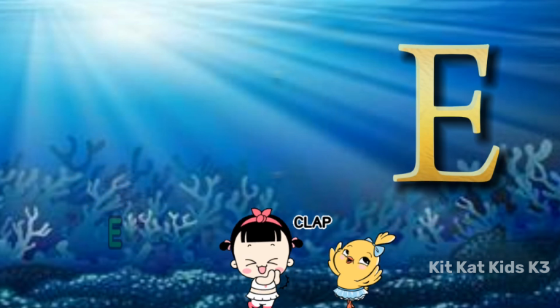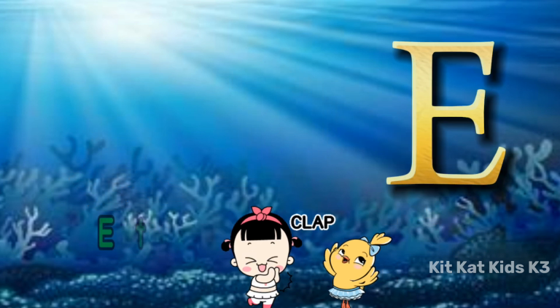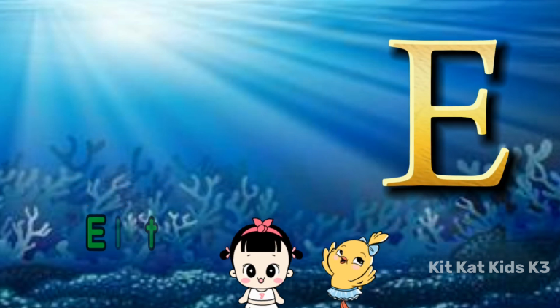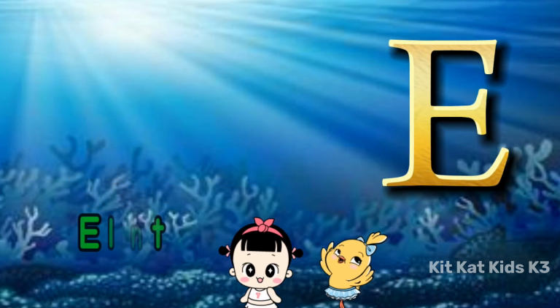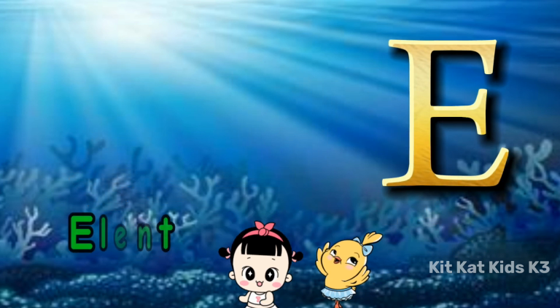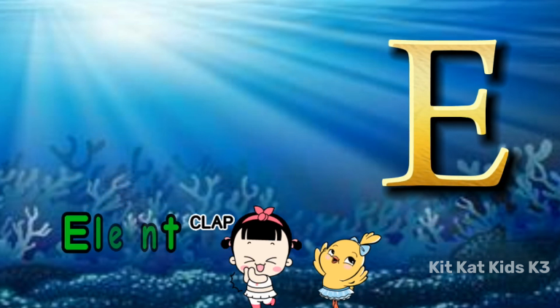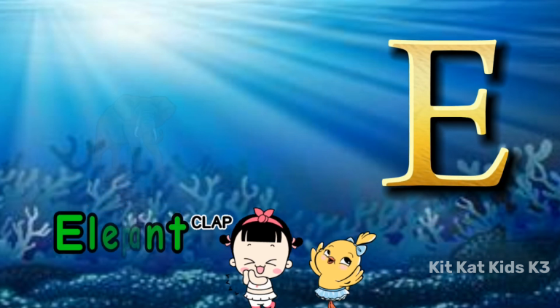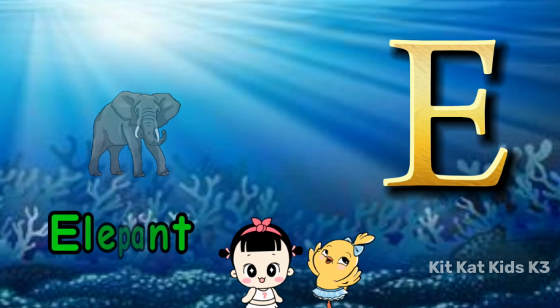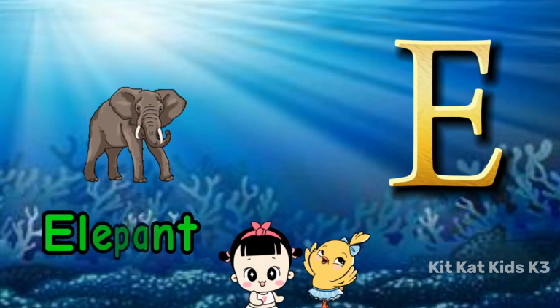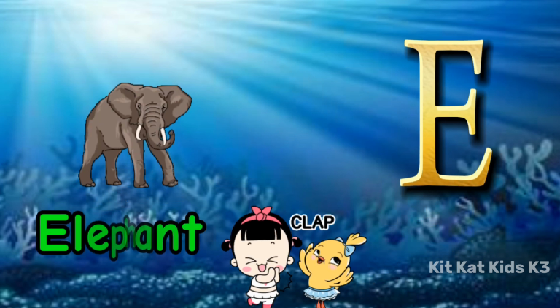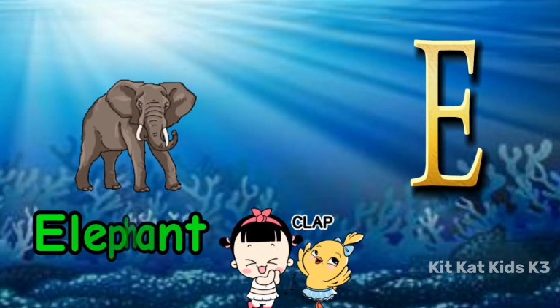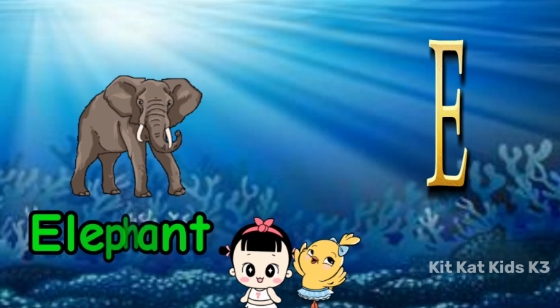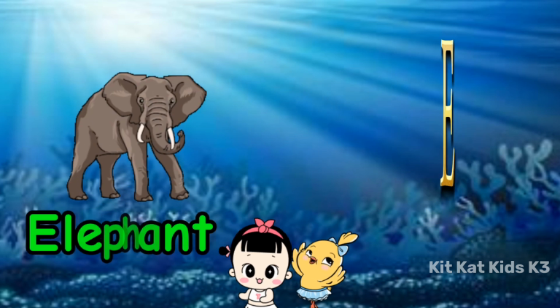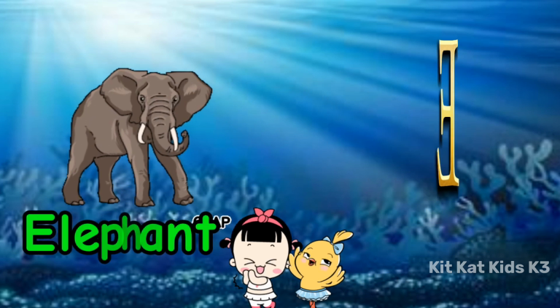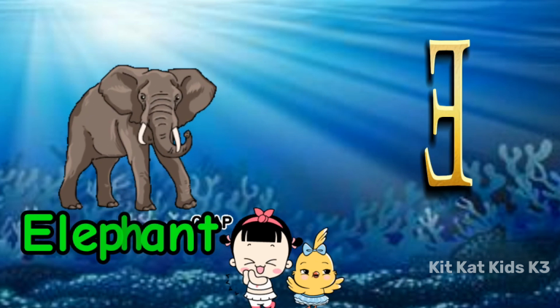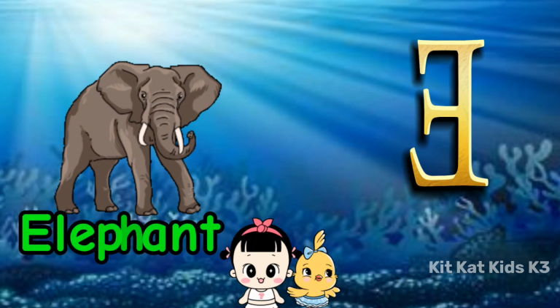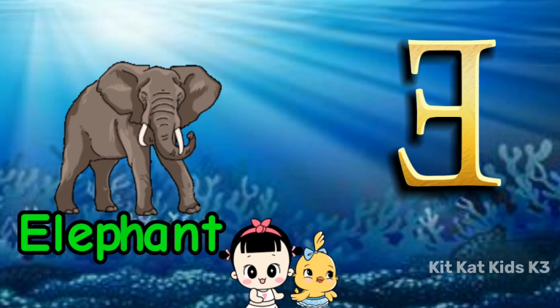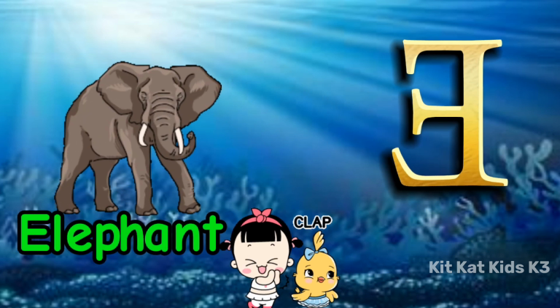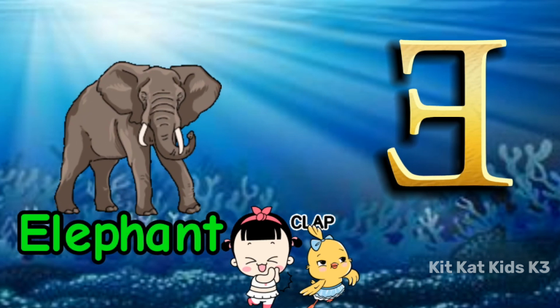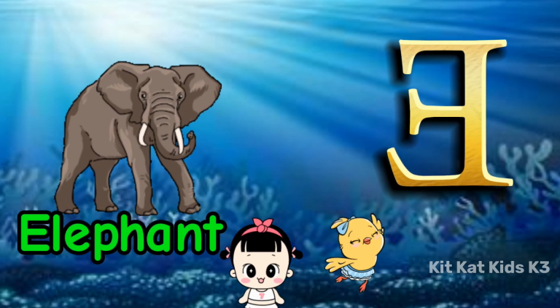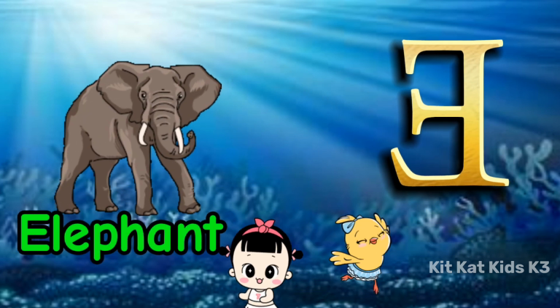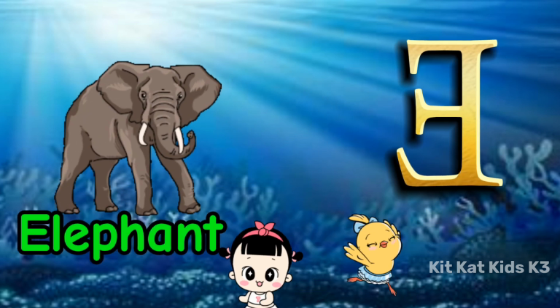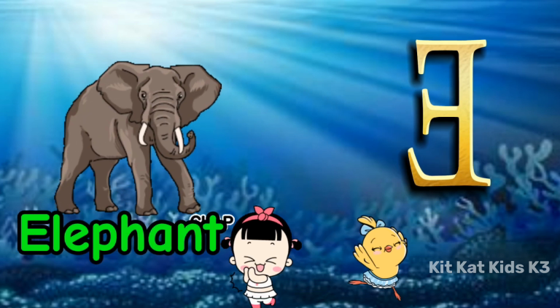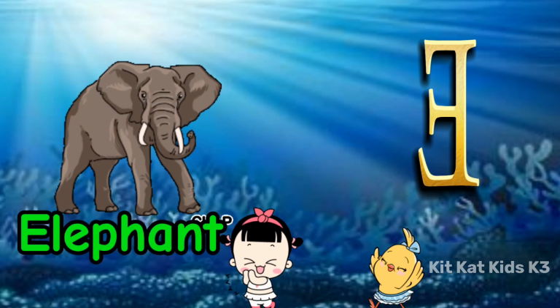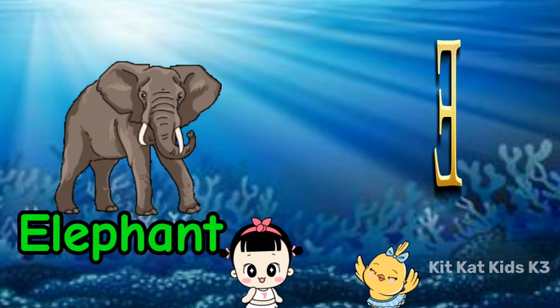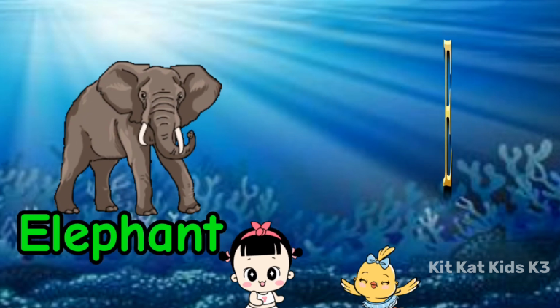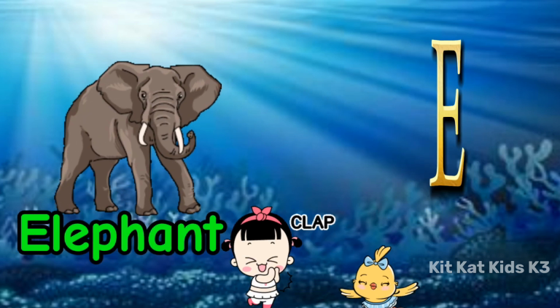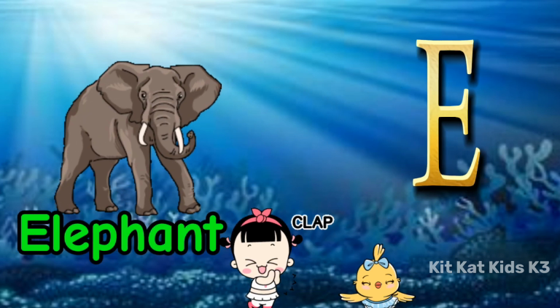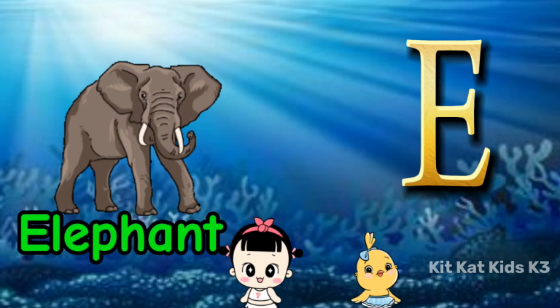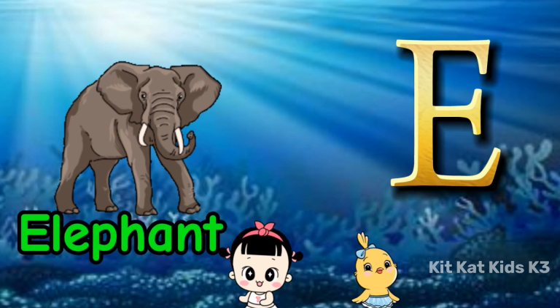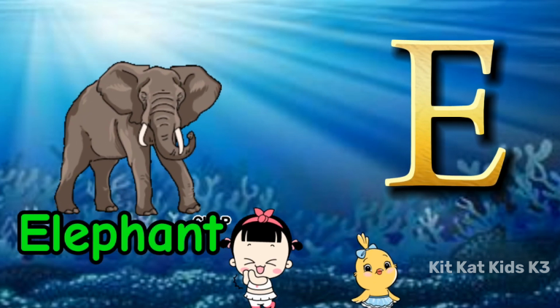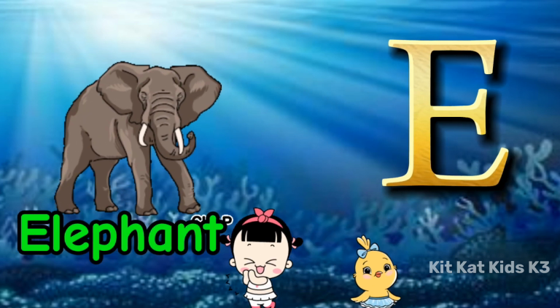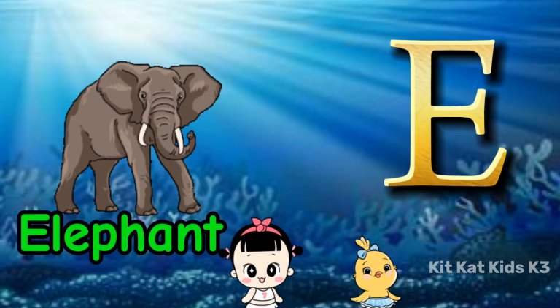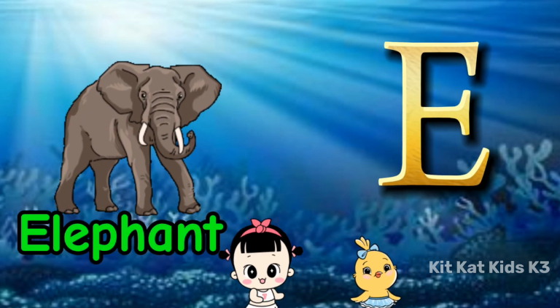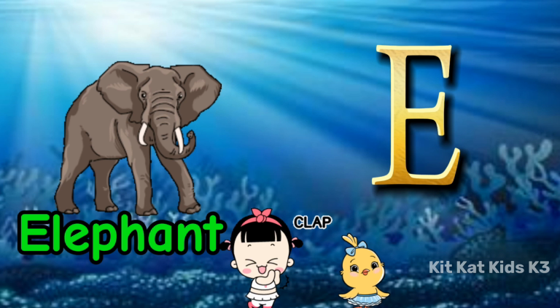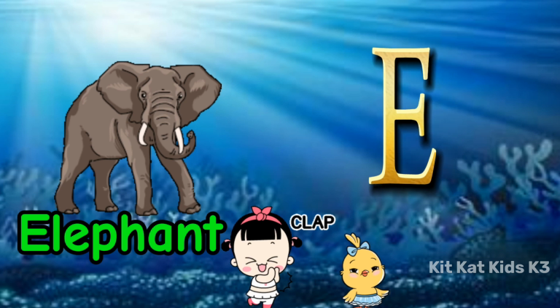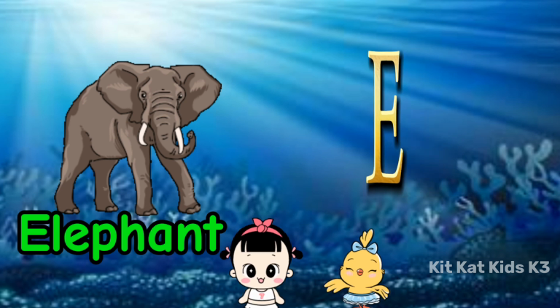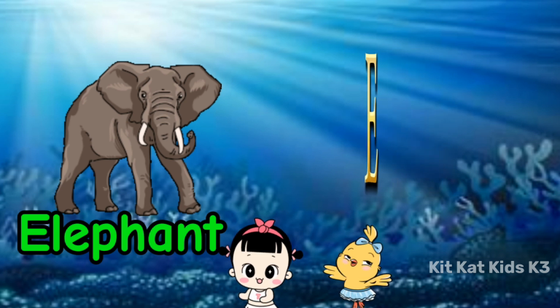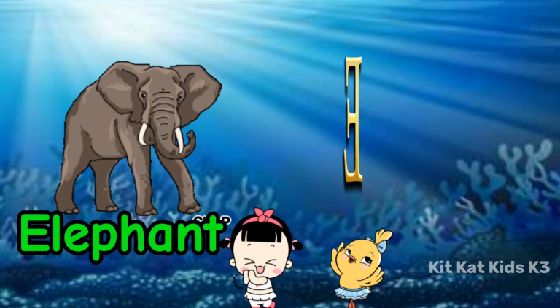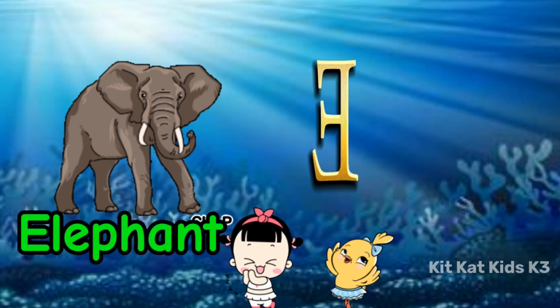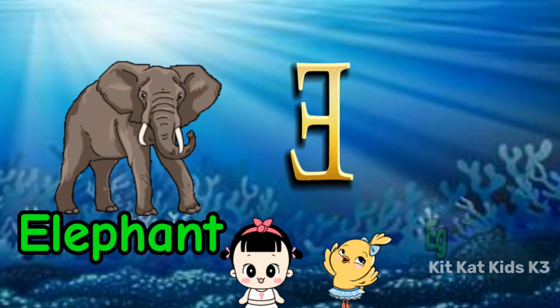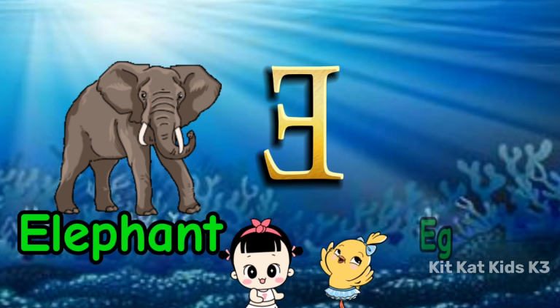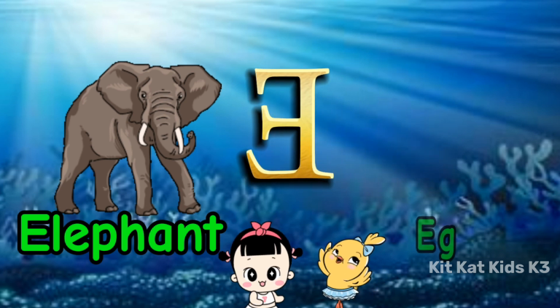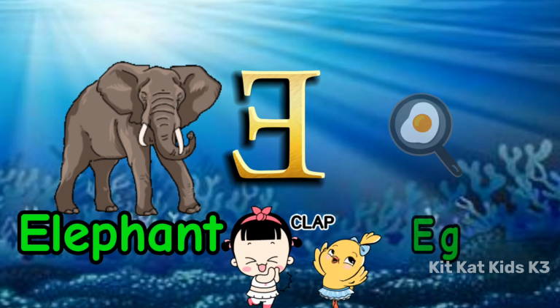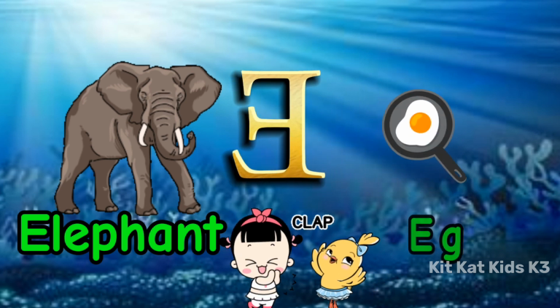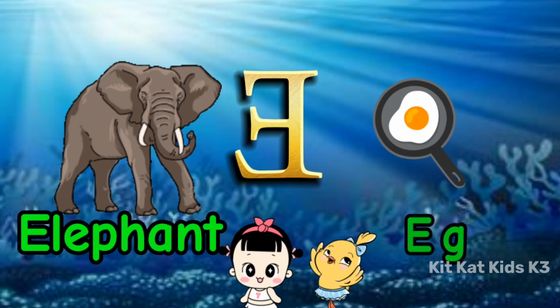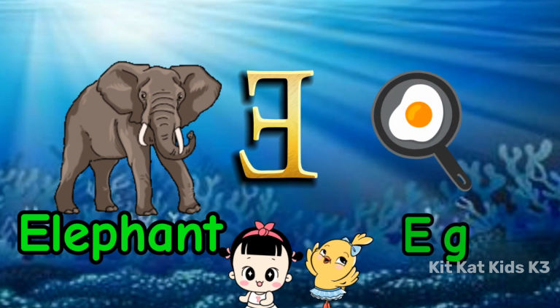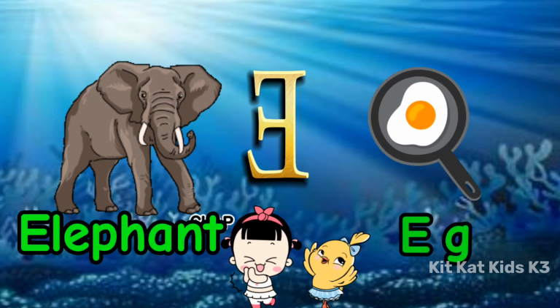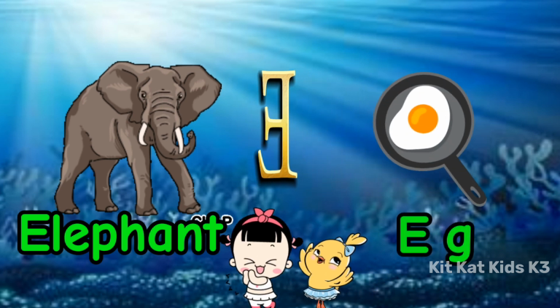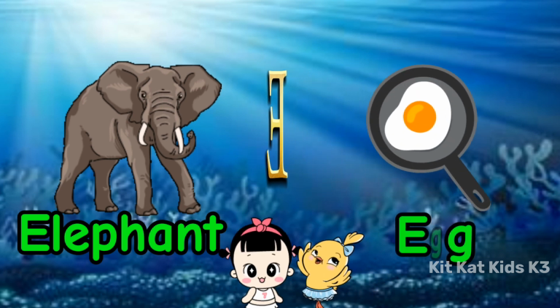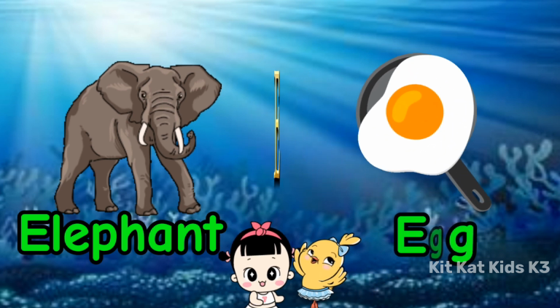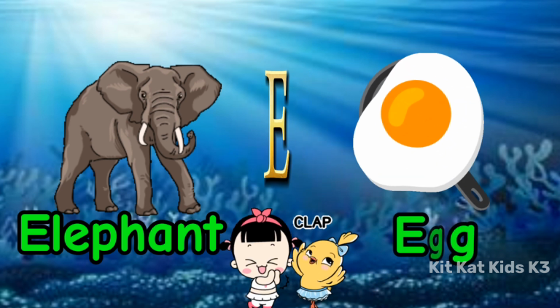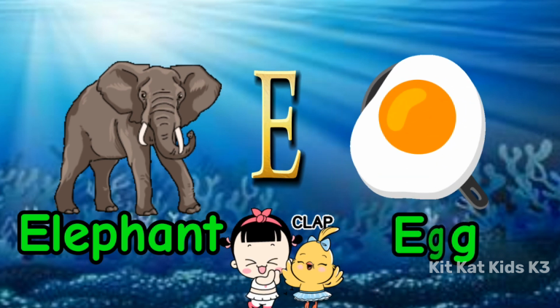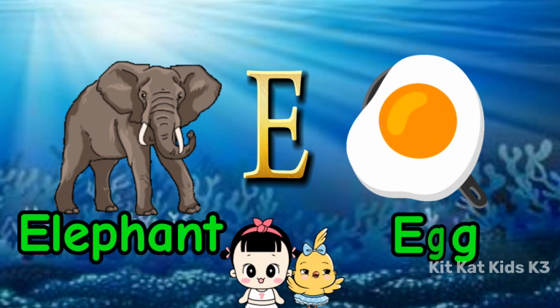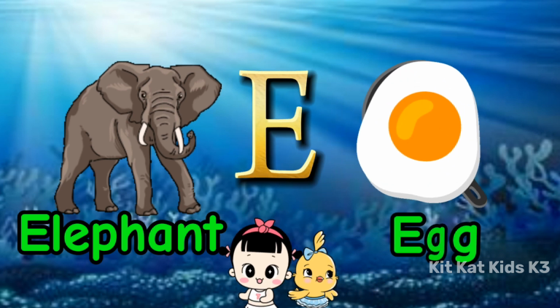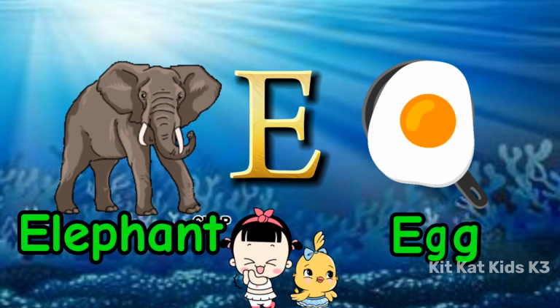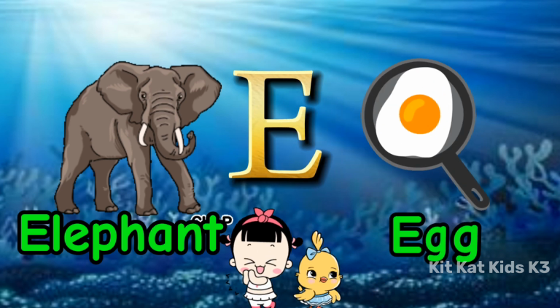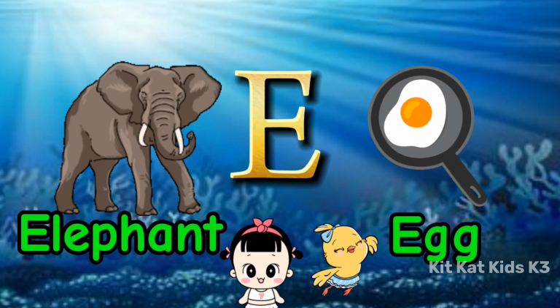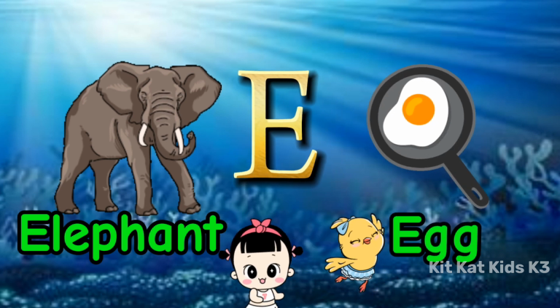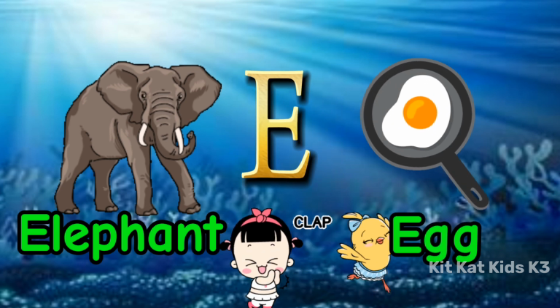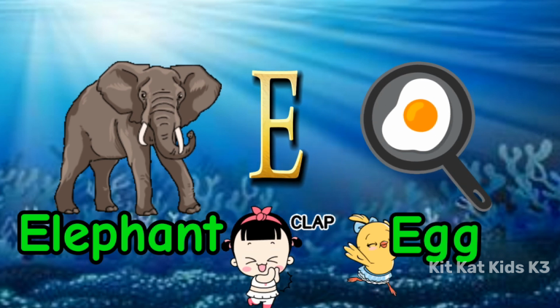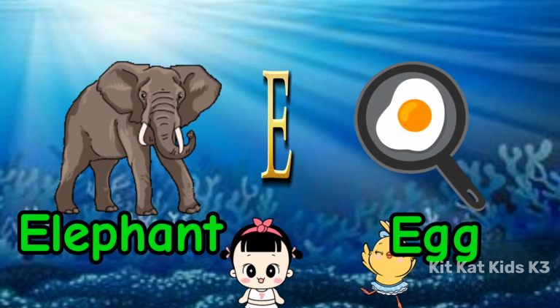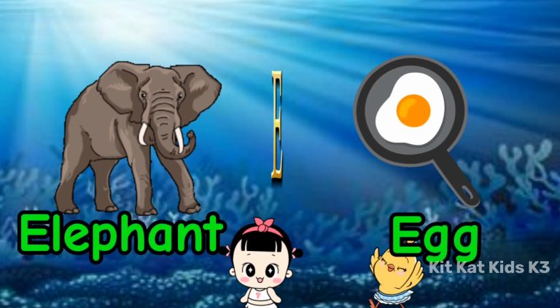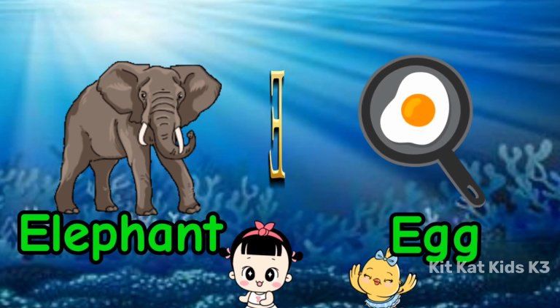E is for elephant, big and gray. E is for egg, we eat everyday.